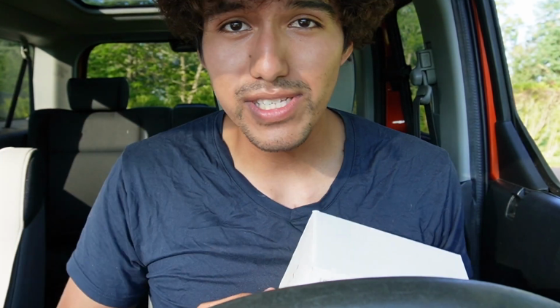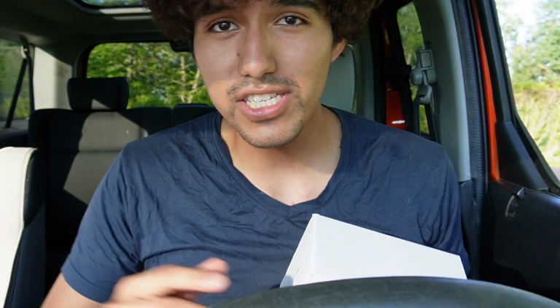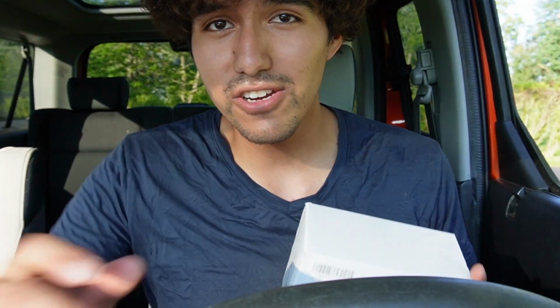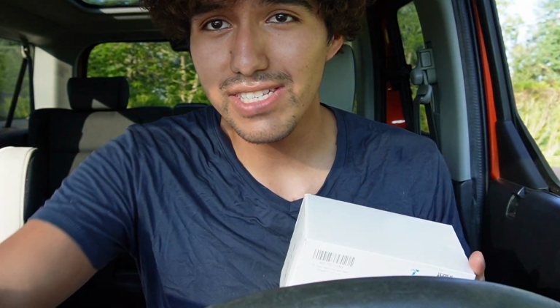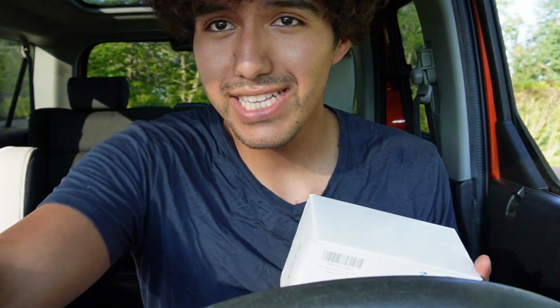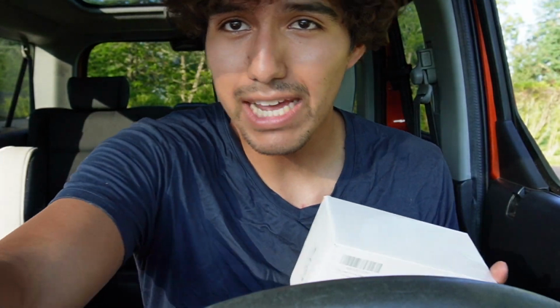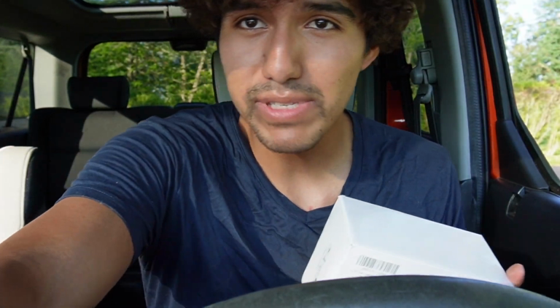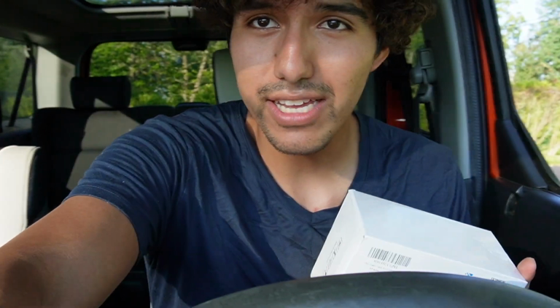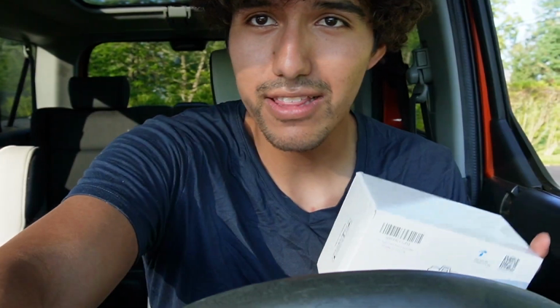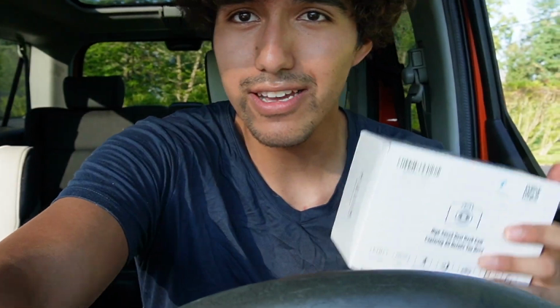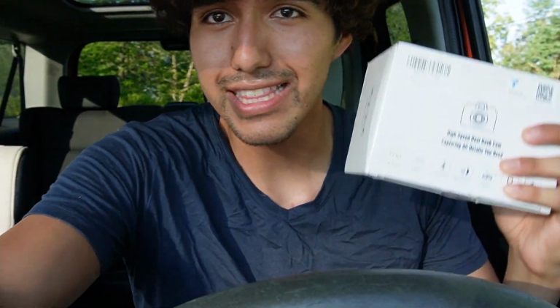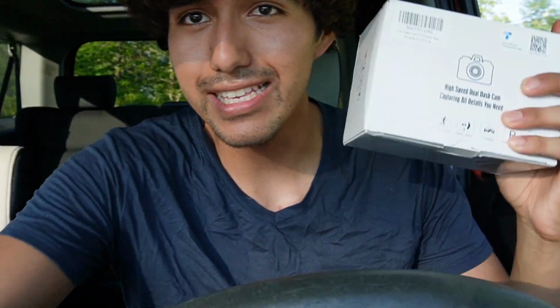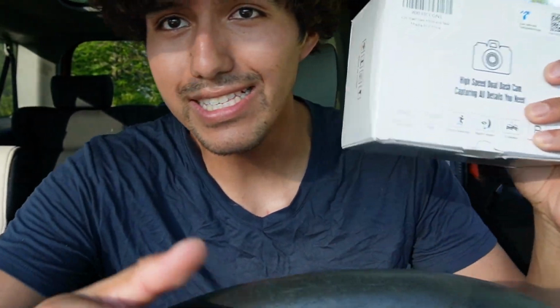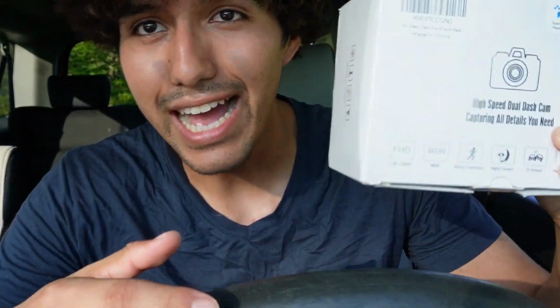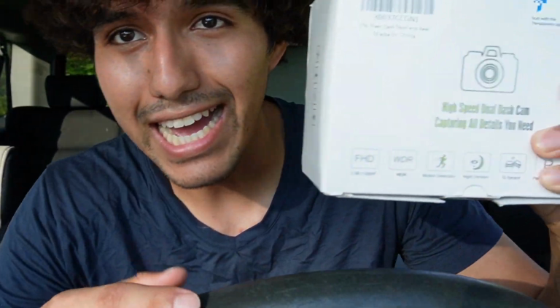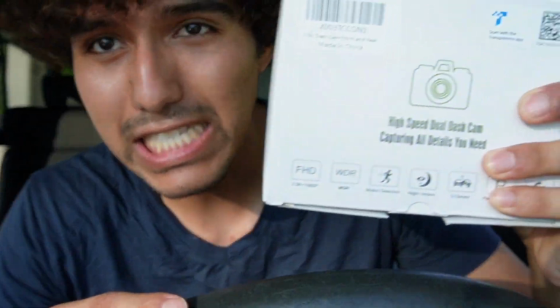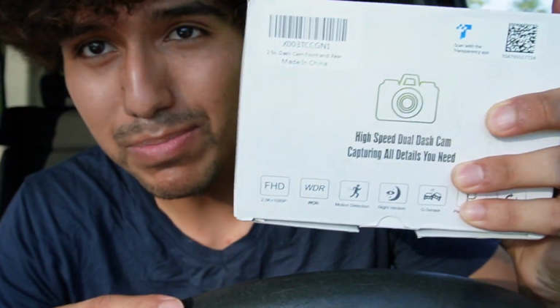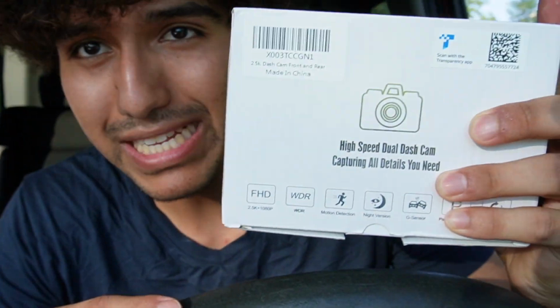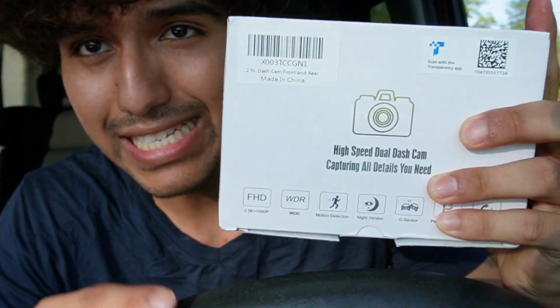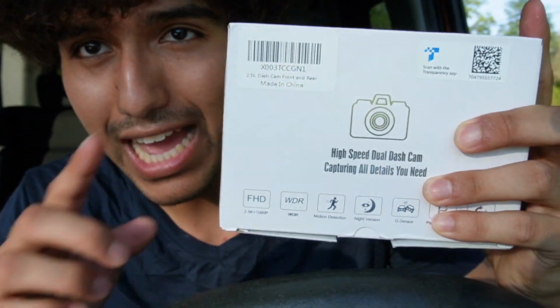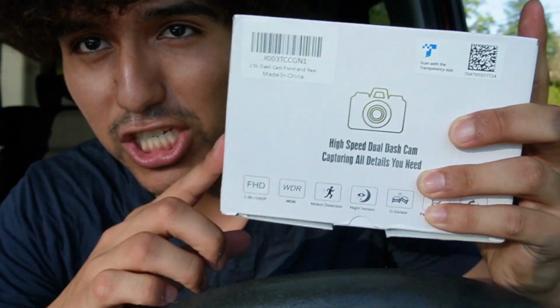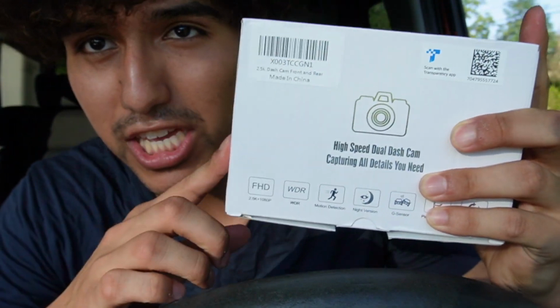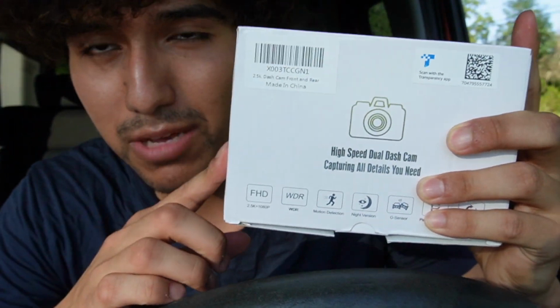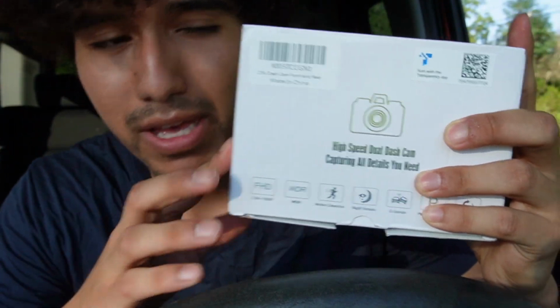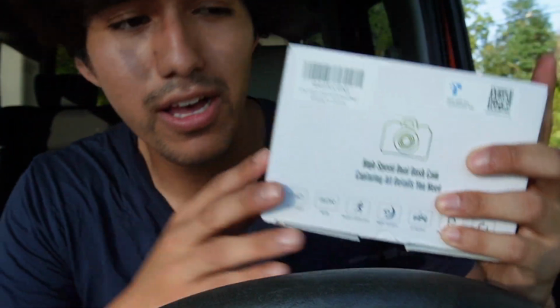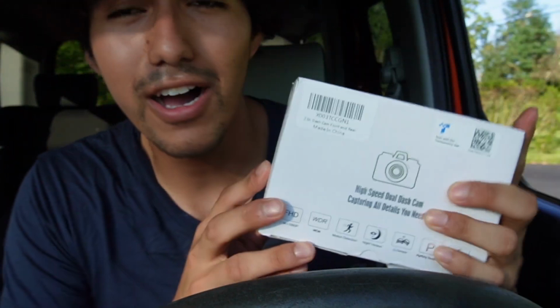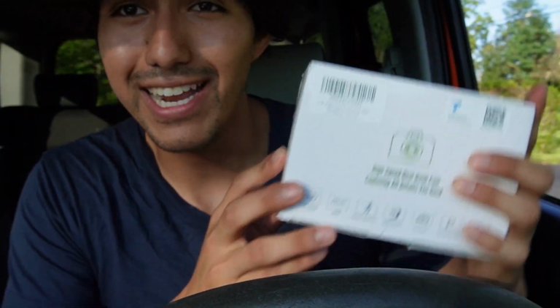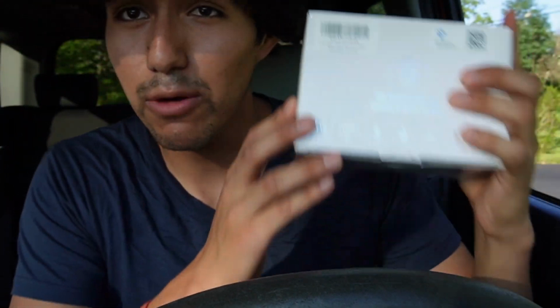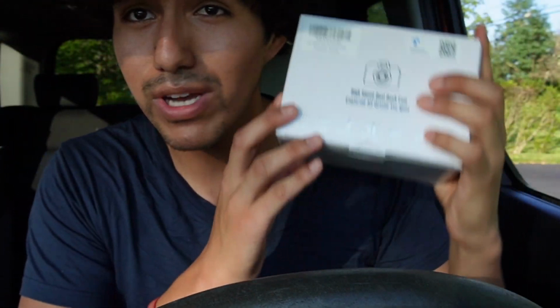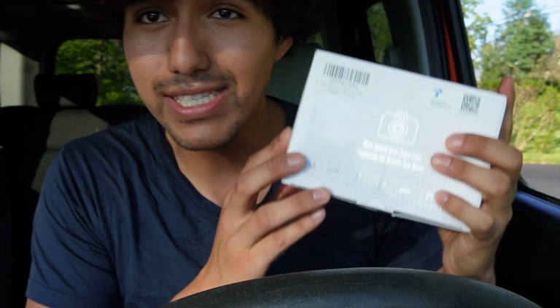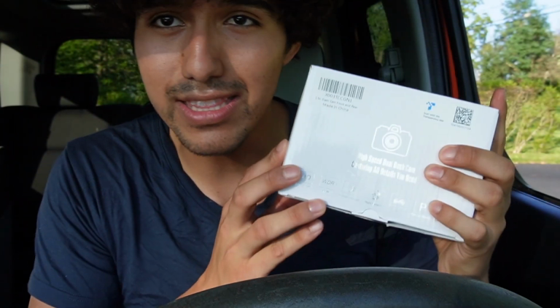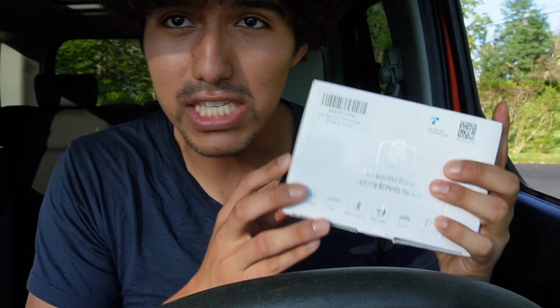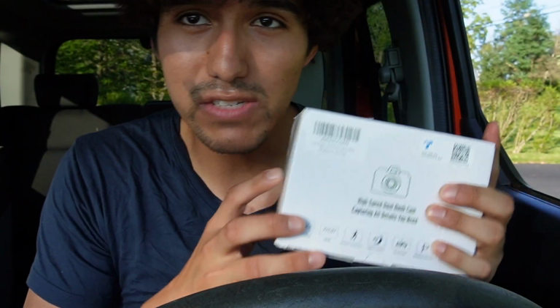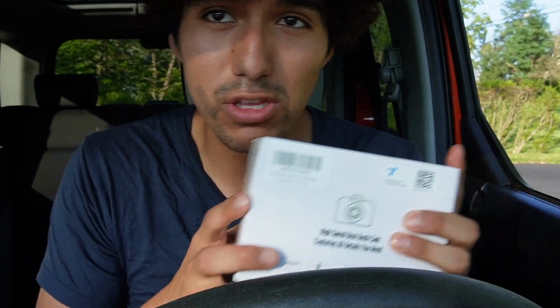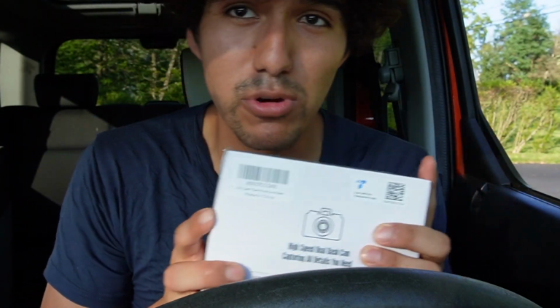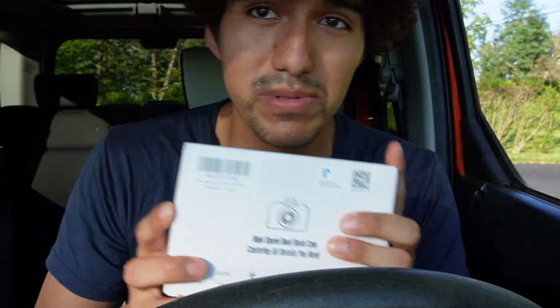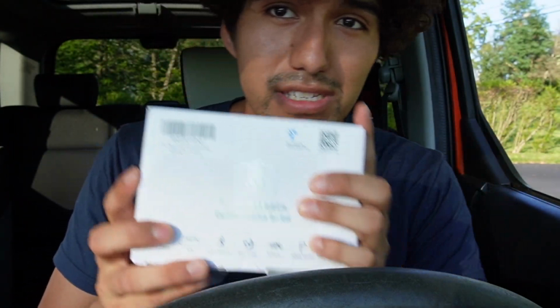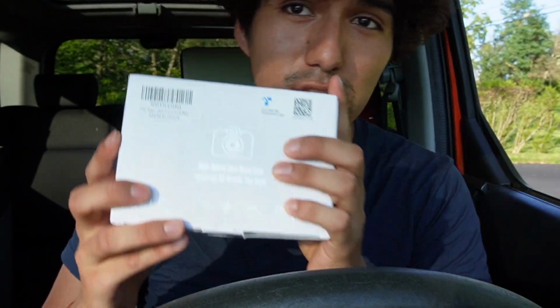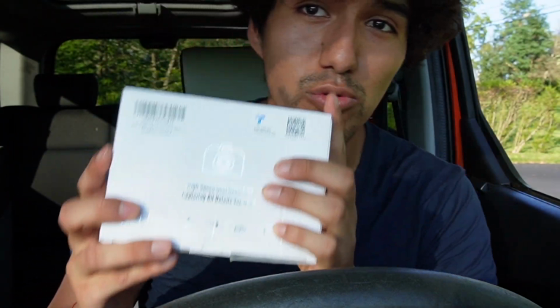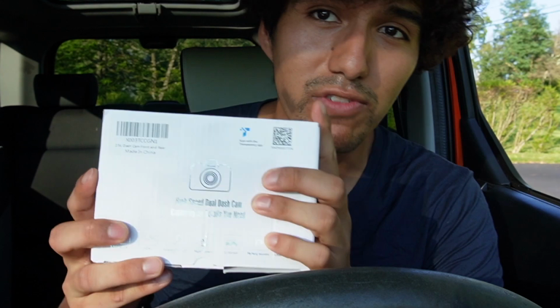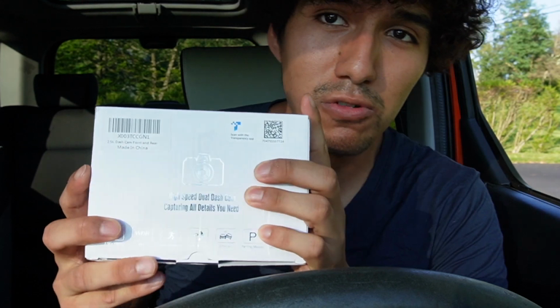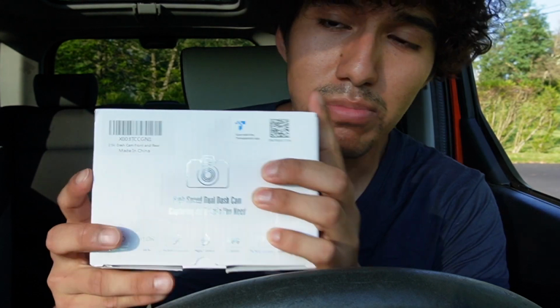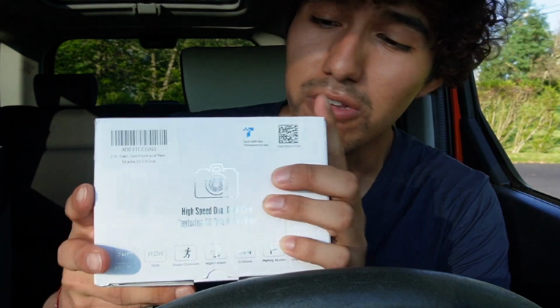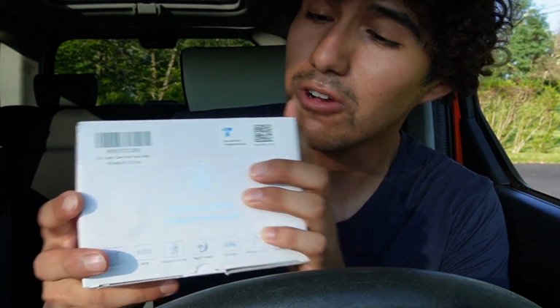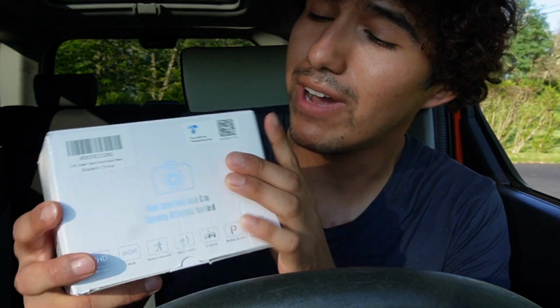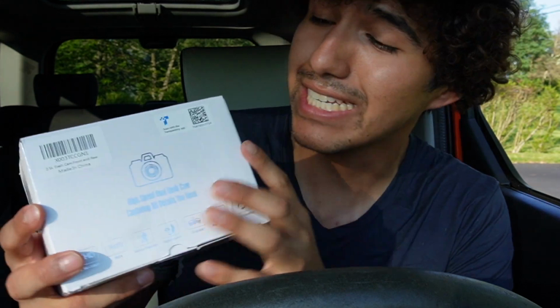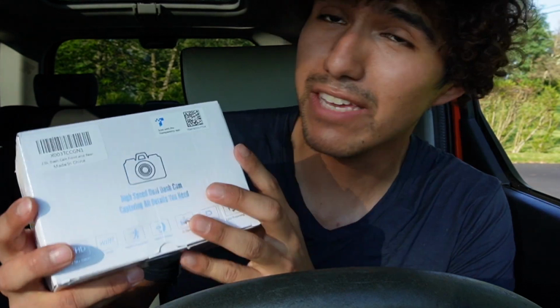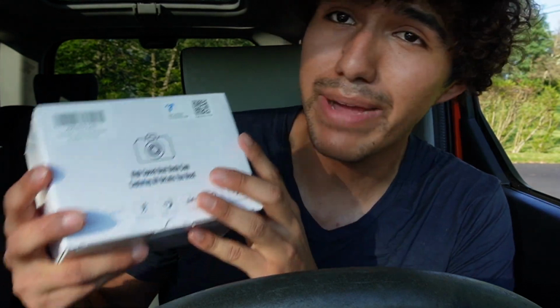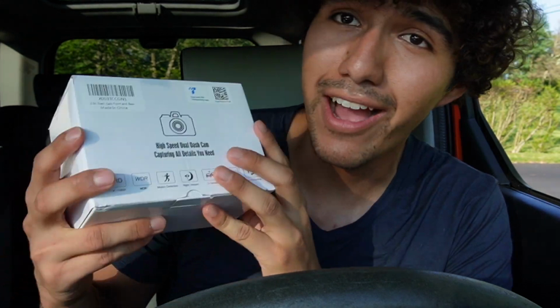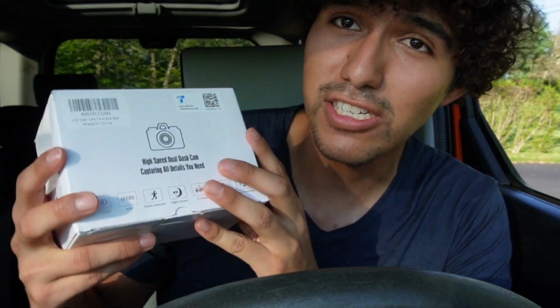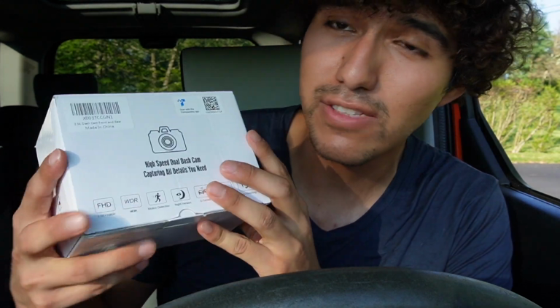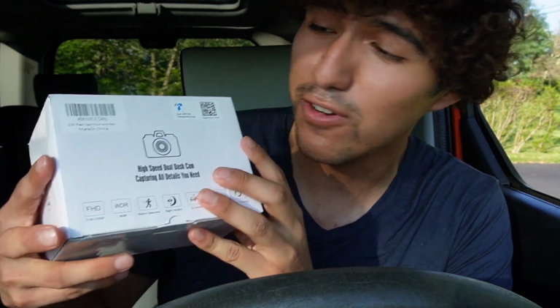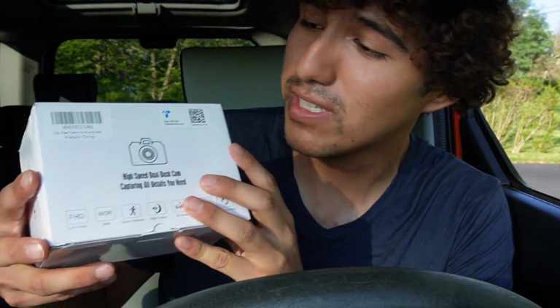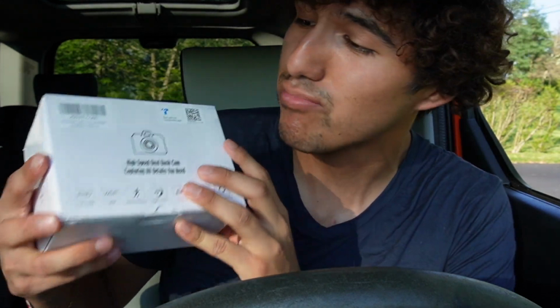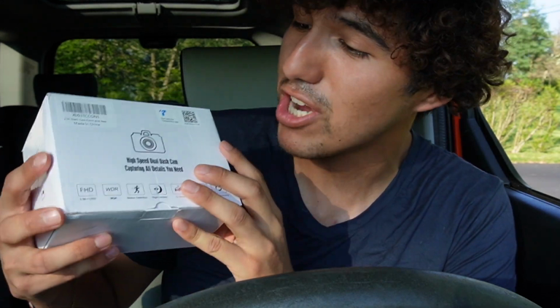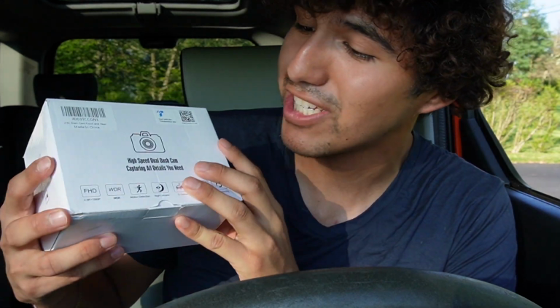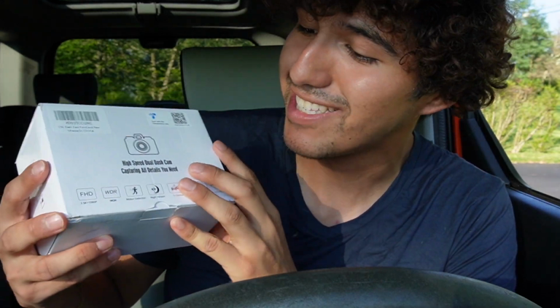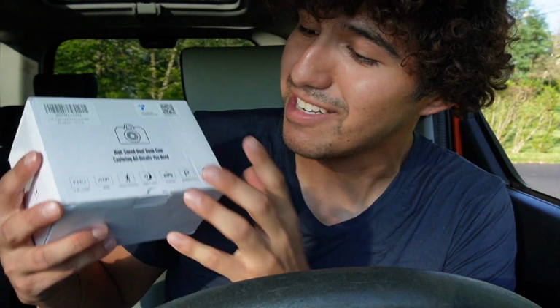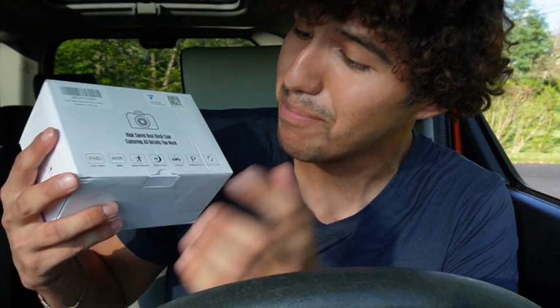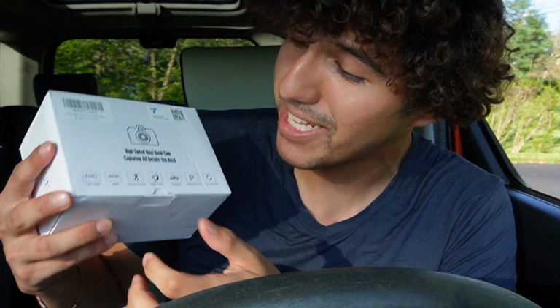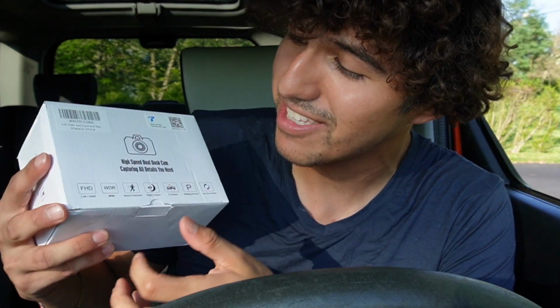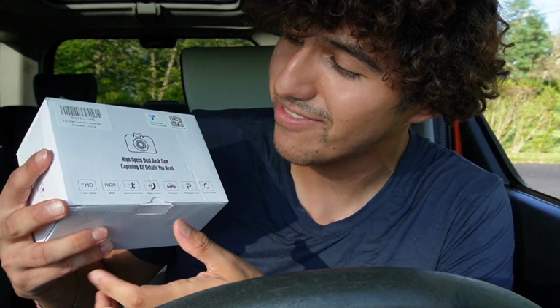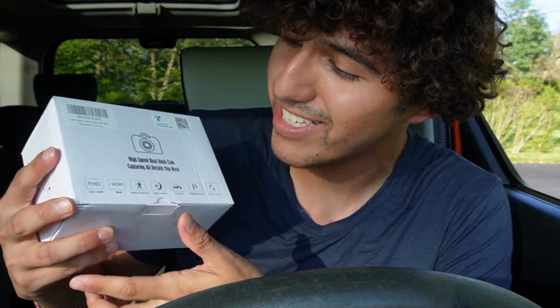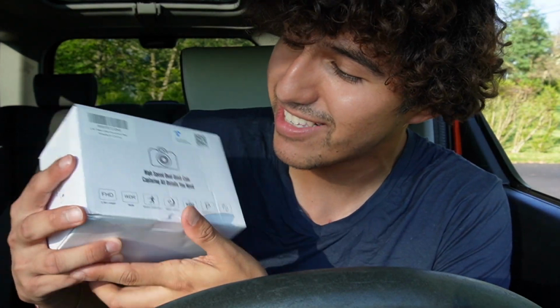Chris here, and today I'm taking a look at this high-speed dash cam. I was sent this for the purpose of this review, but I'll go ahead and give my honest first impressions and opinion of it.